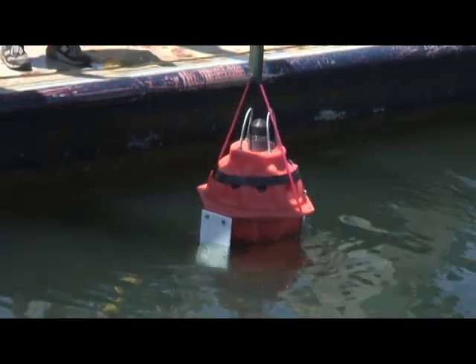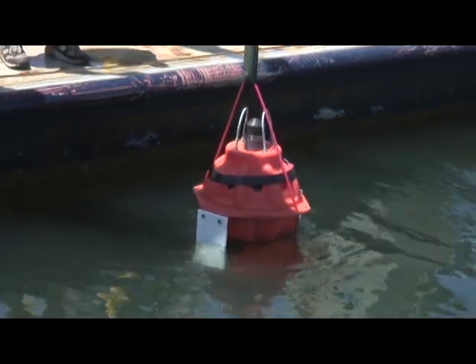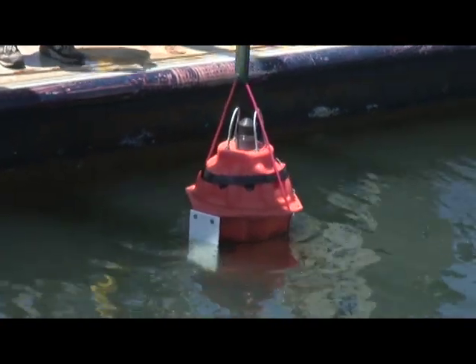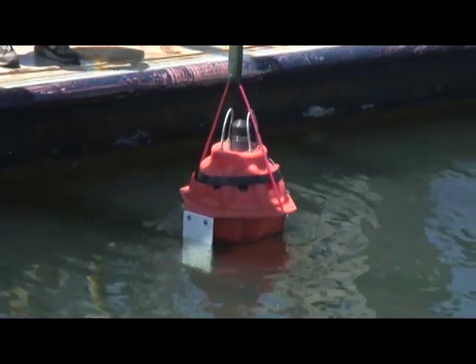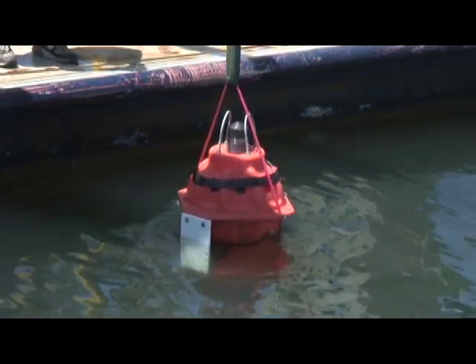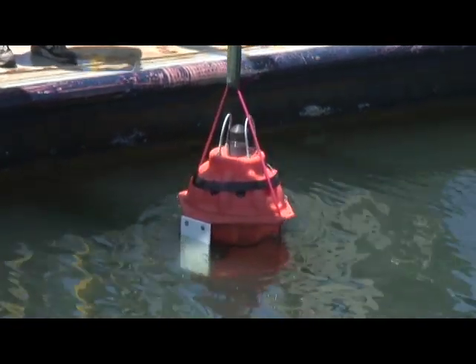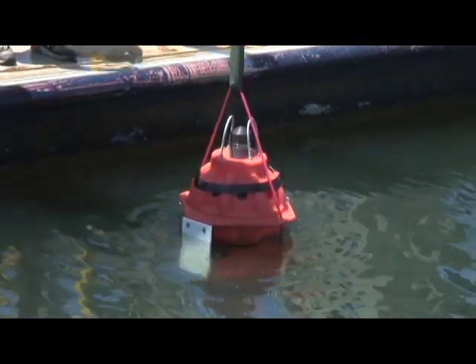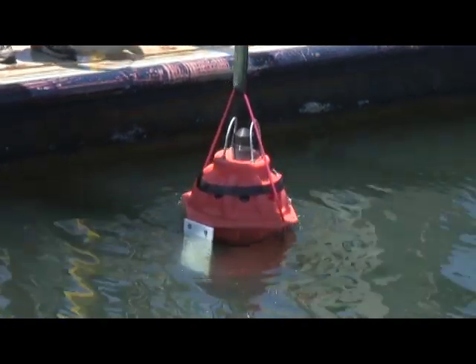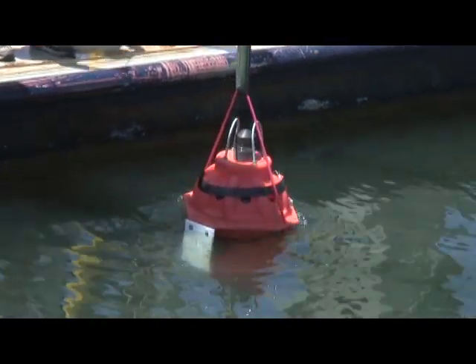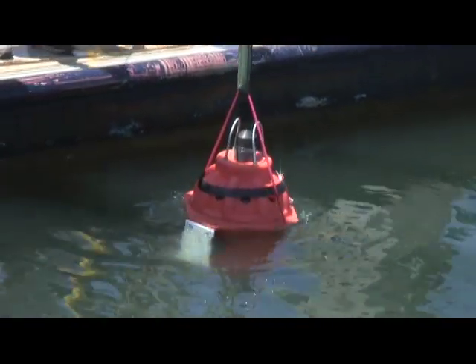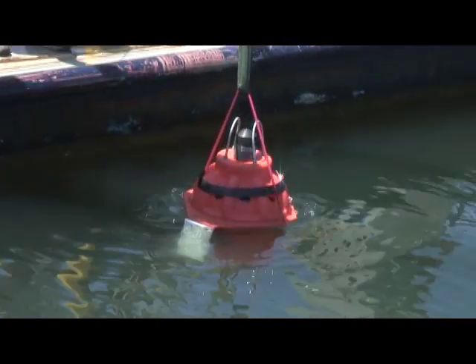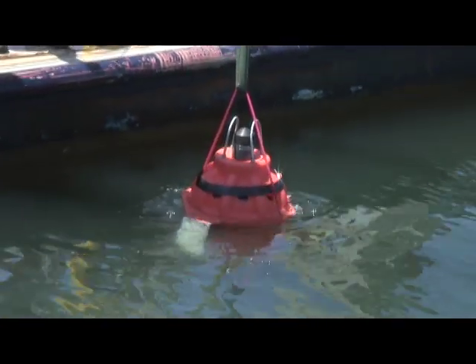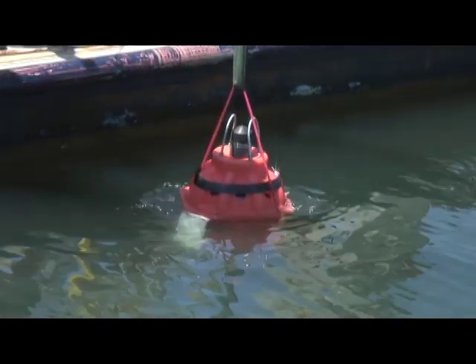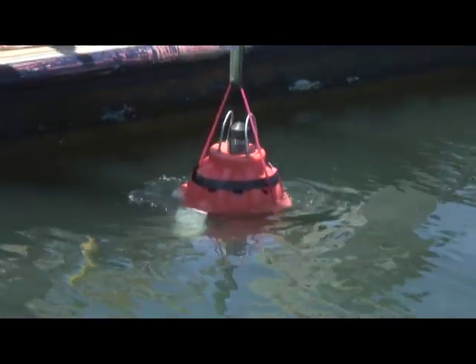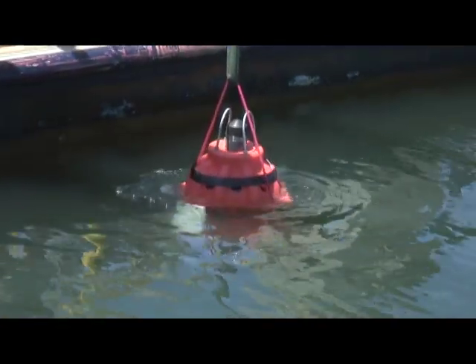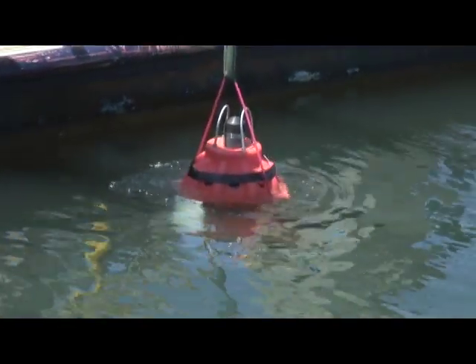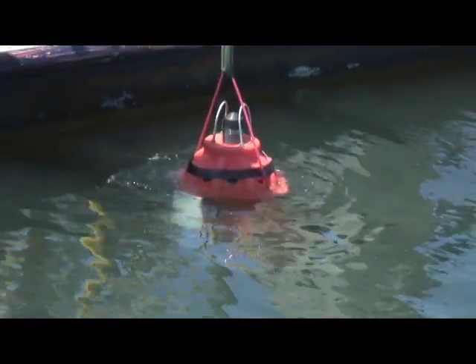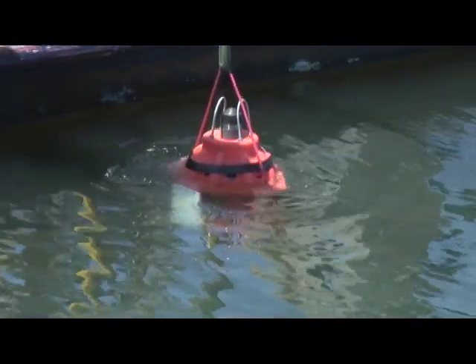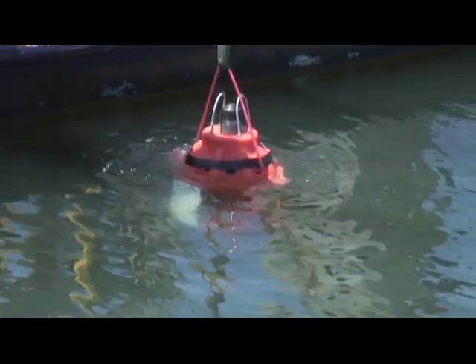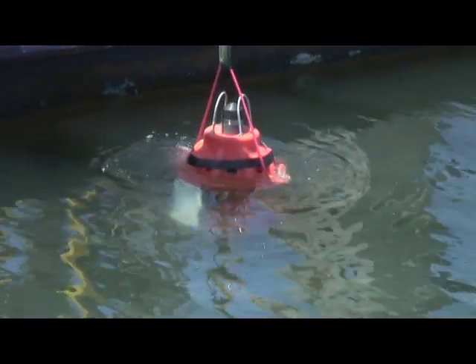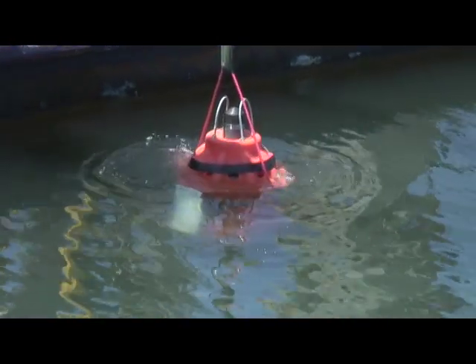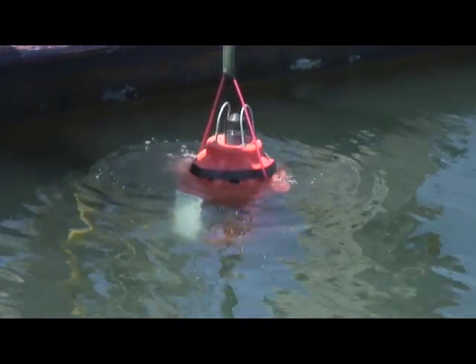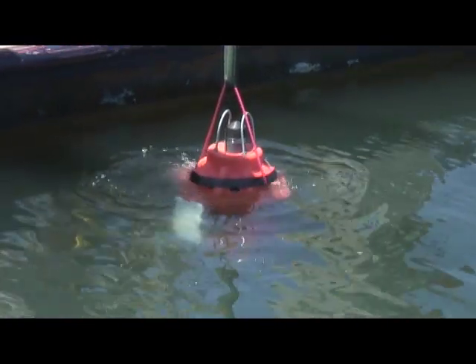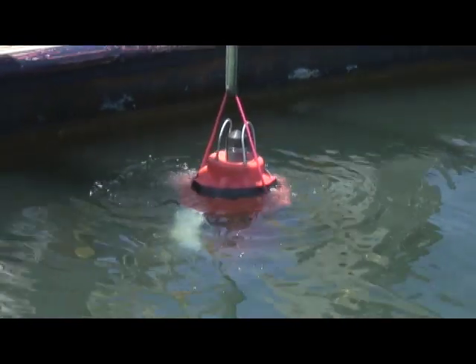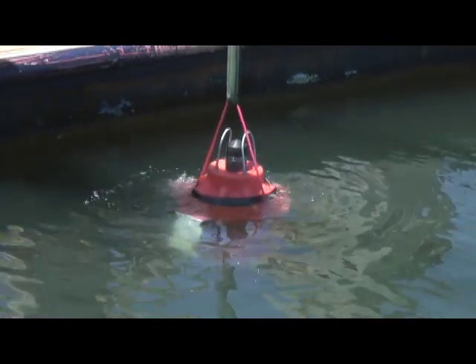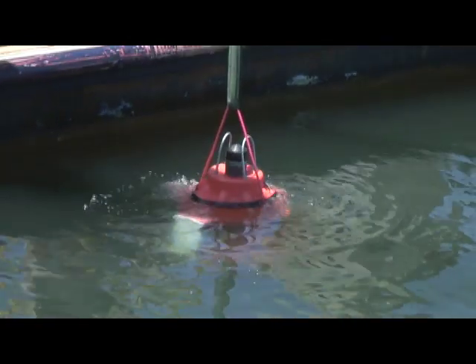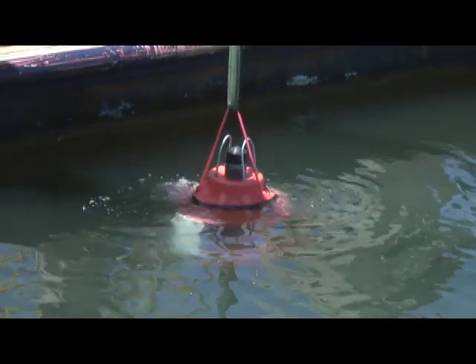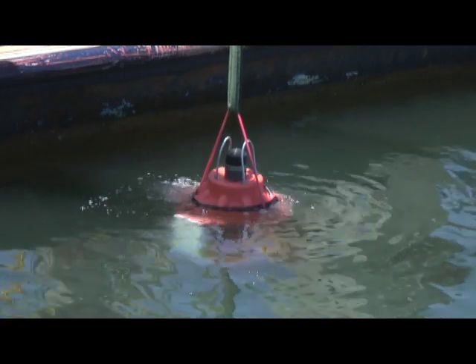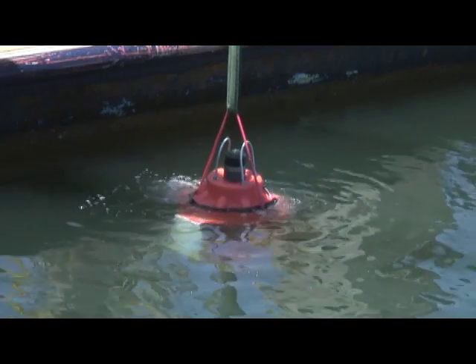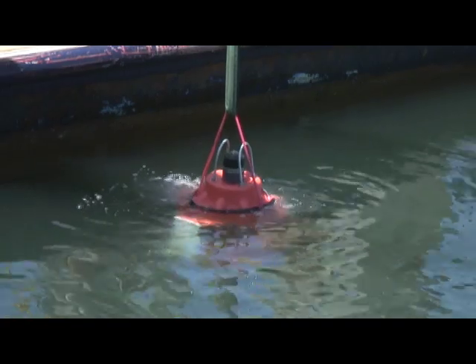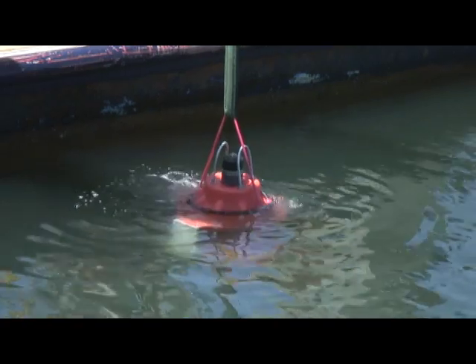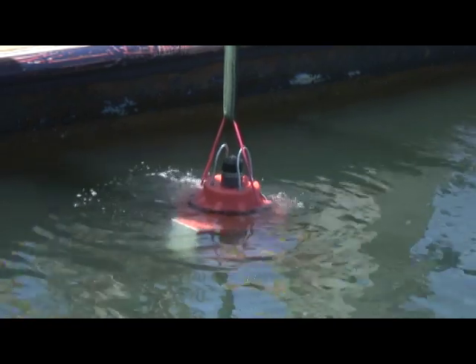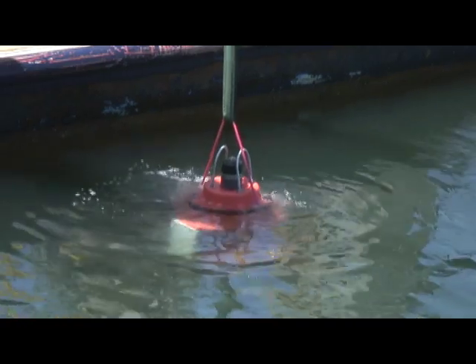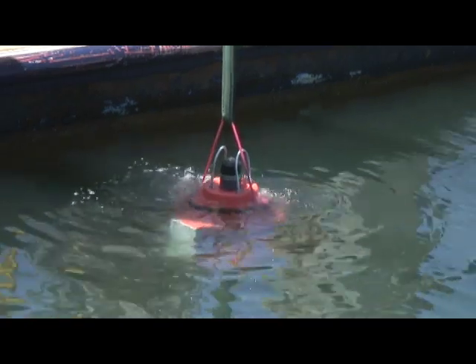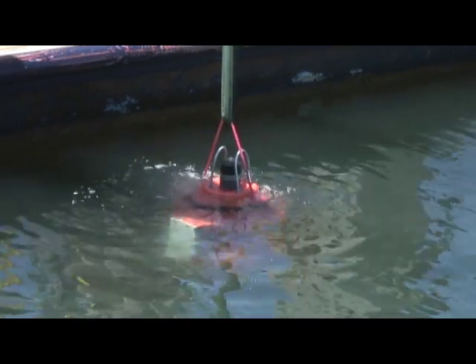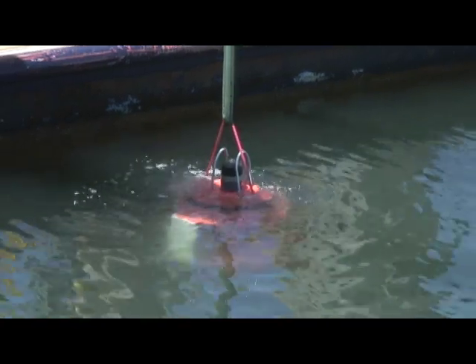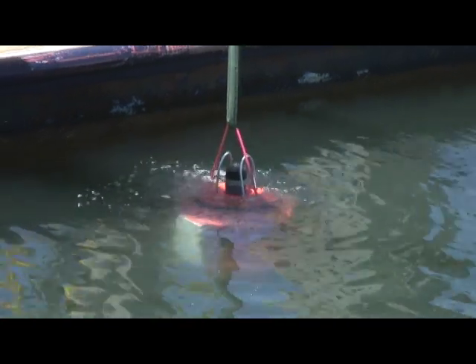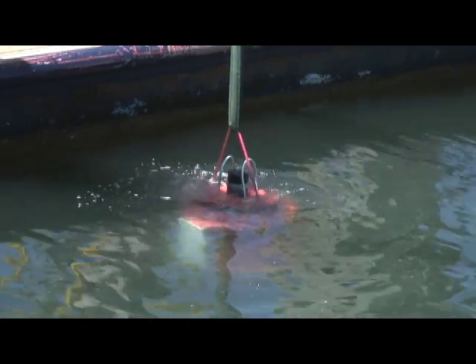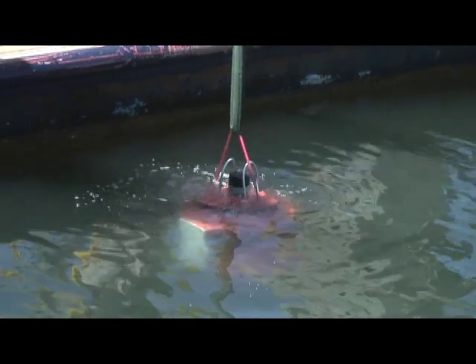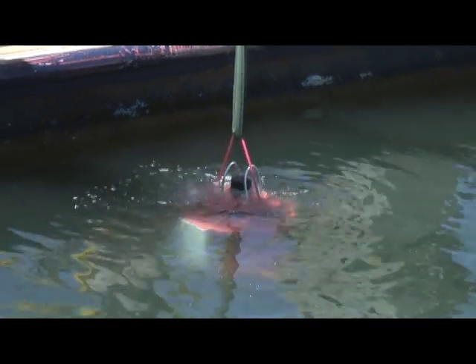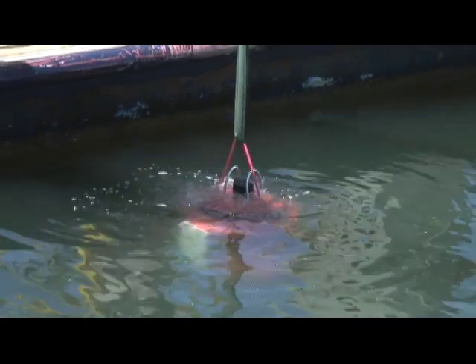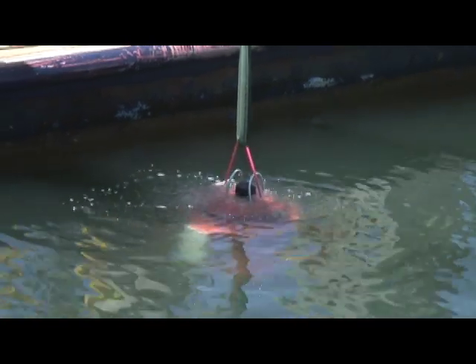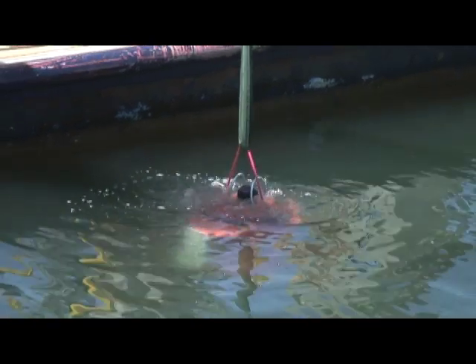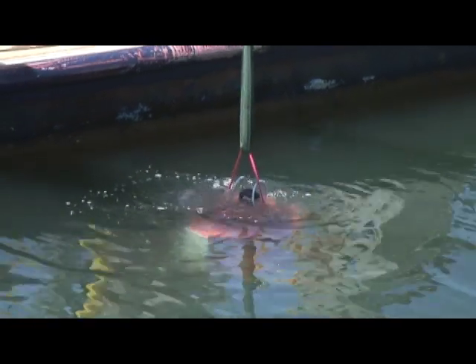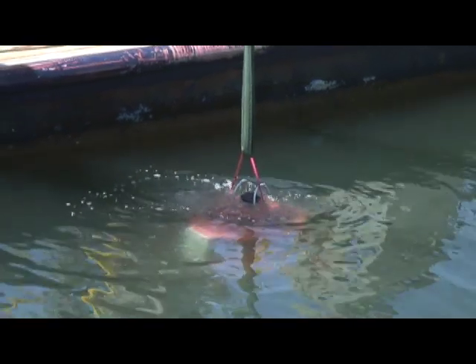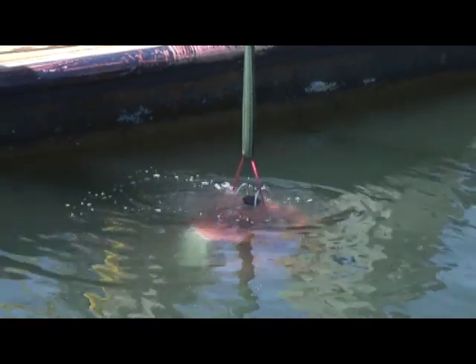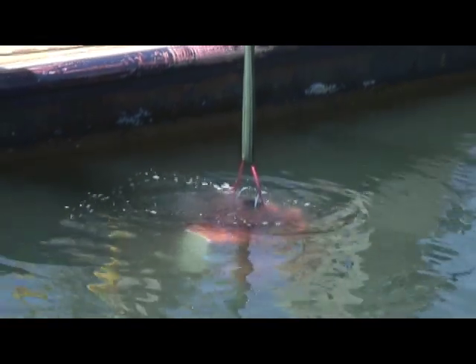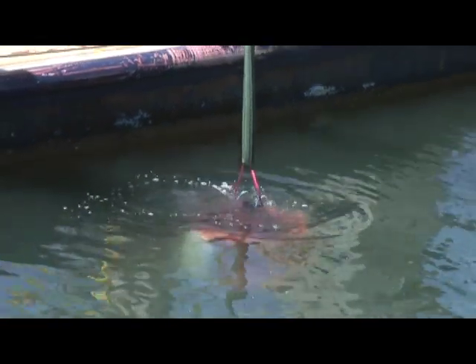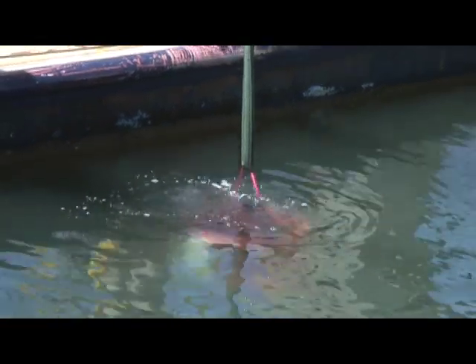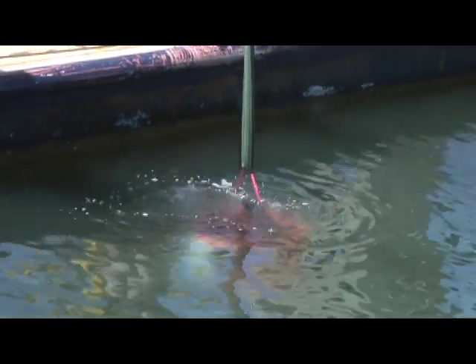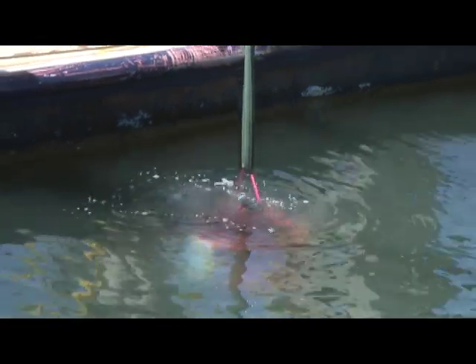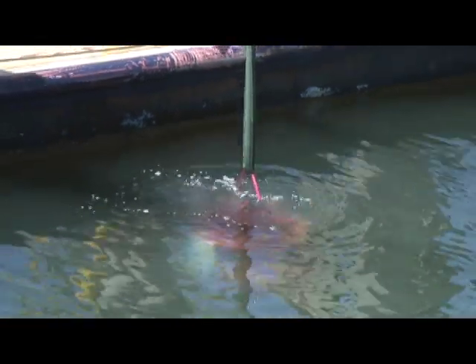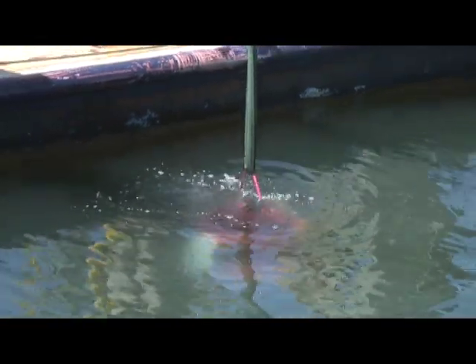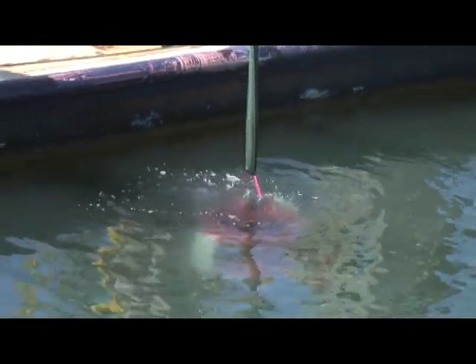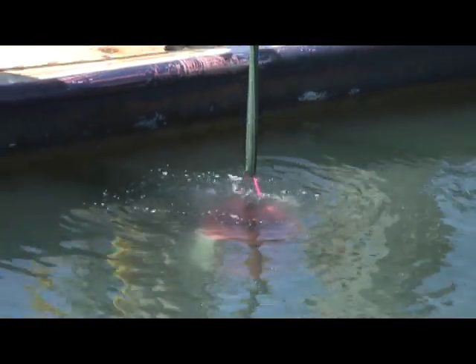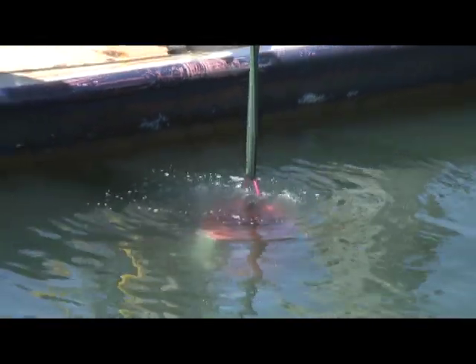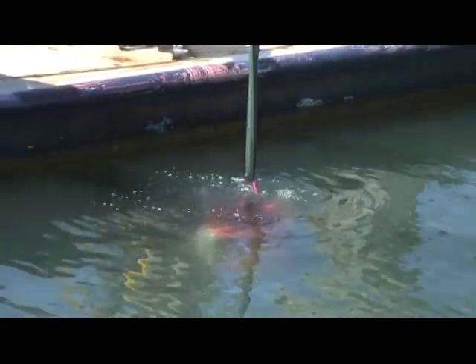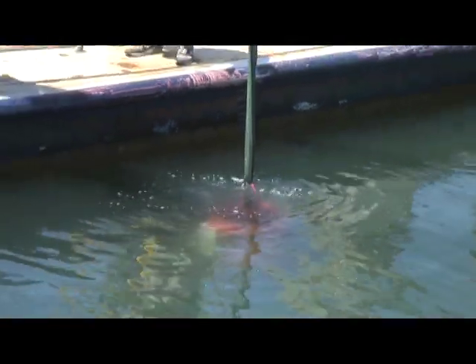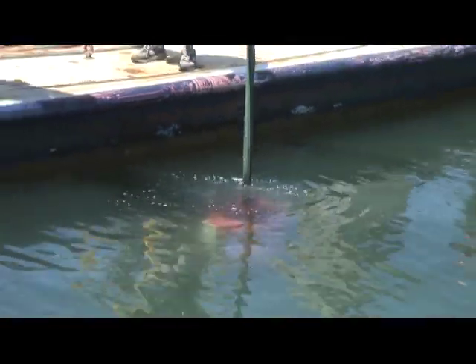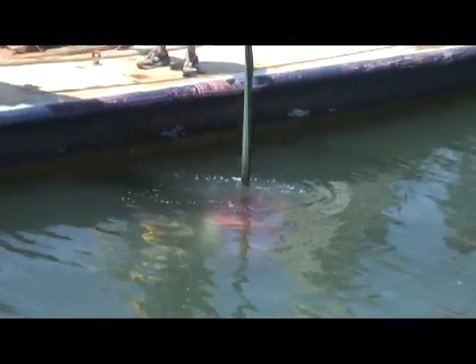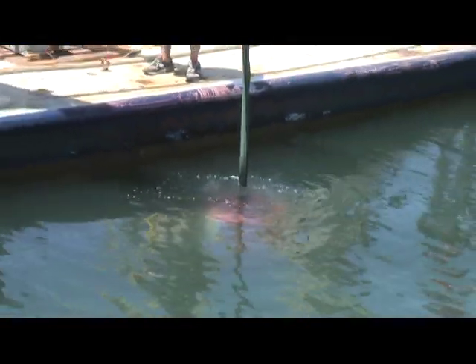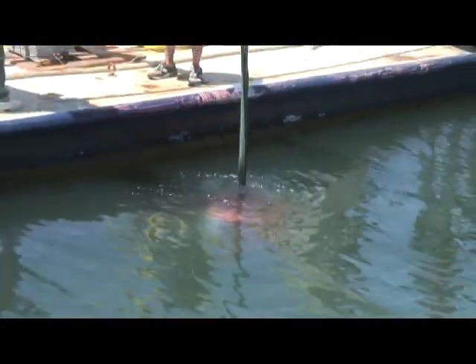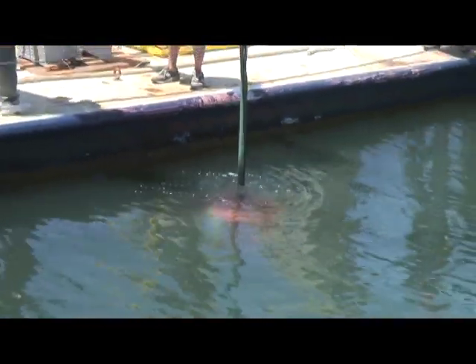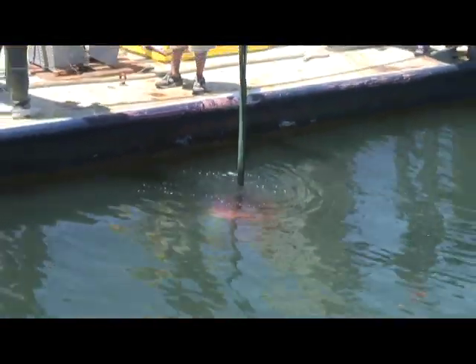That 150 pounds of iron pulls down with more force than the 100 pounds of buoyancy pulls up, so this thing is fighting all the way down. The buoyancy is lifting up and the anchor is pulling down — anchor wins and takes it all the way to the seafloor.